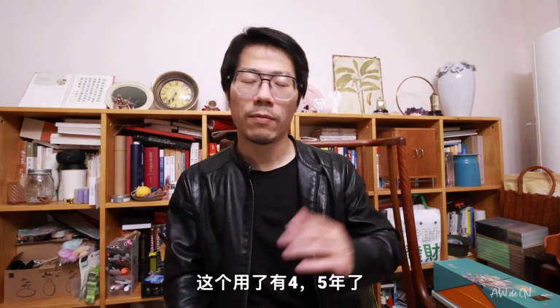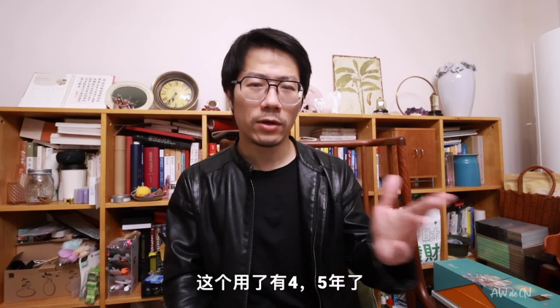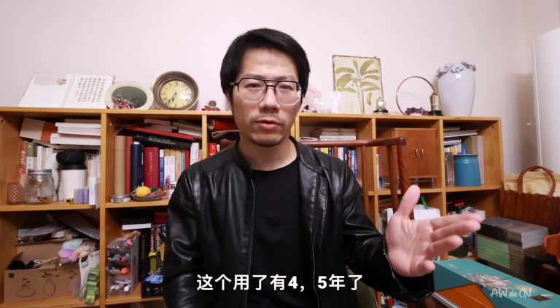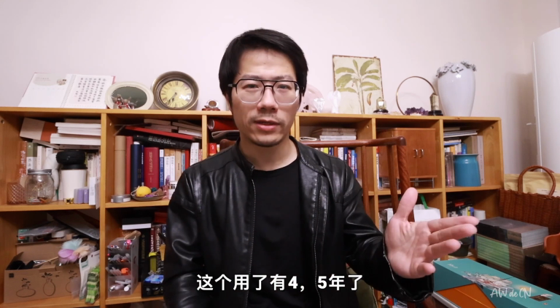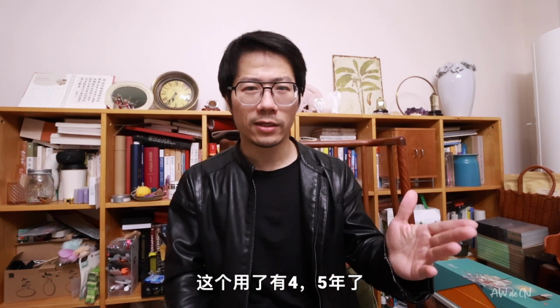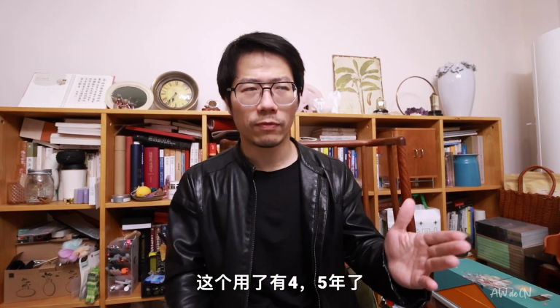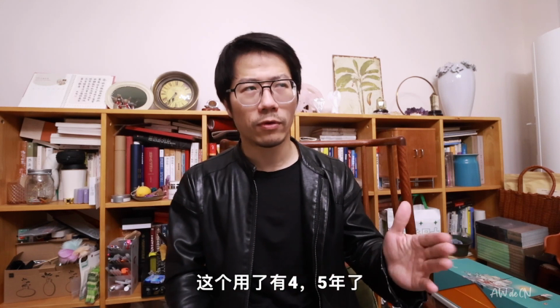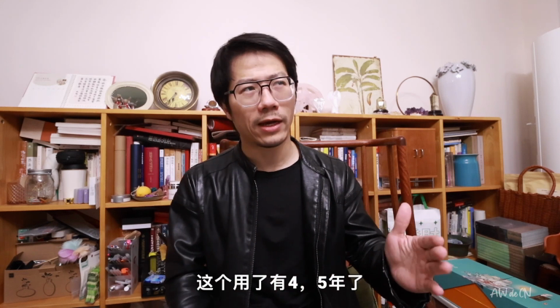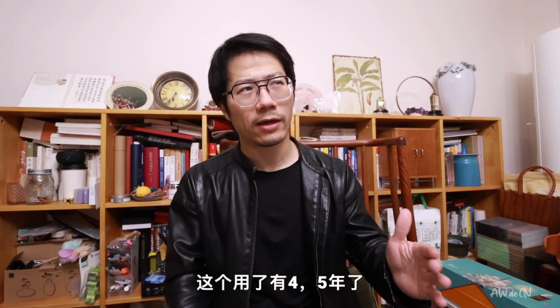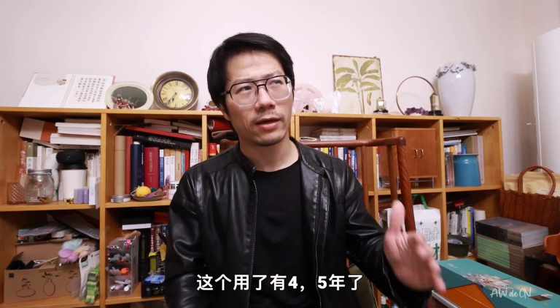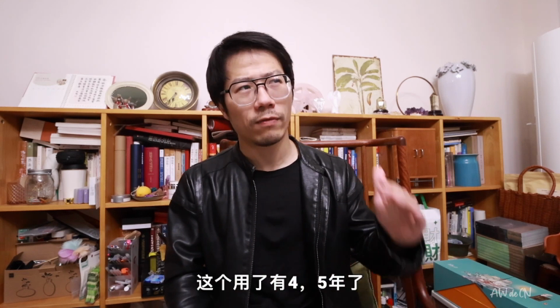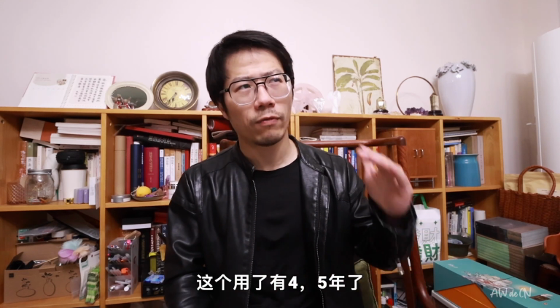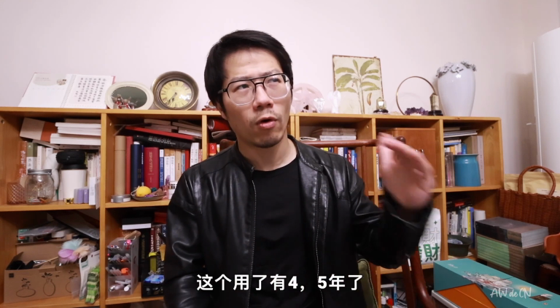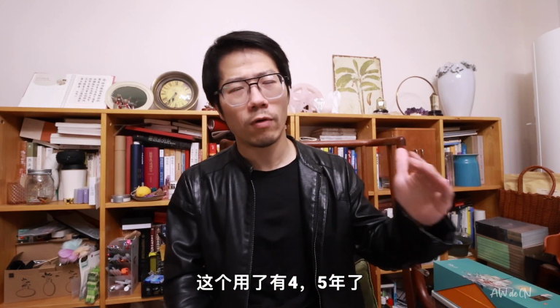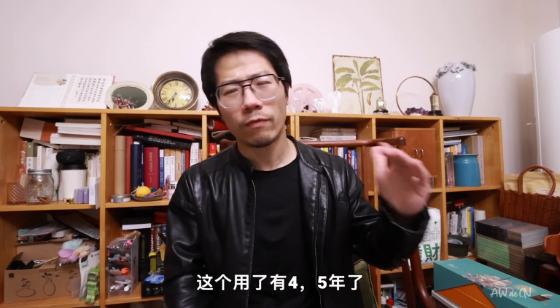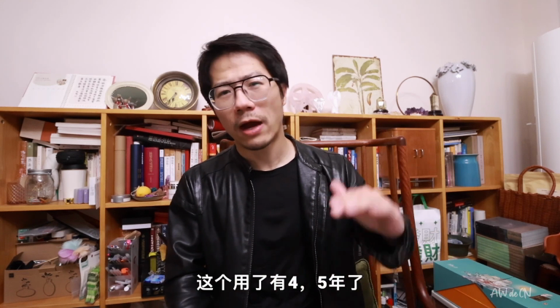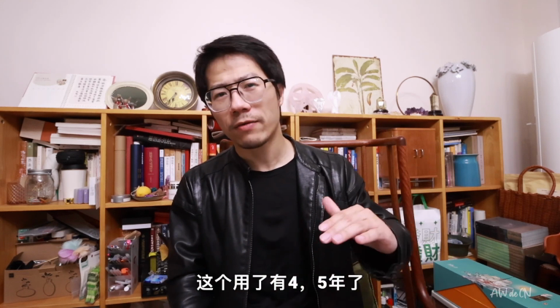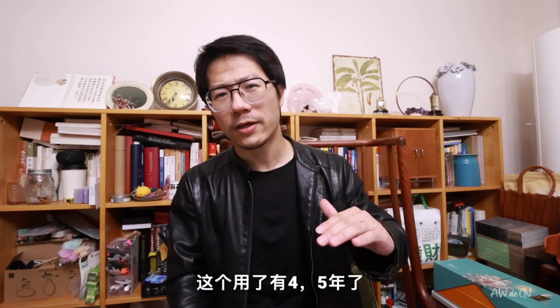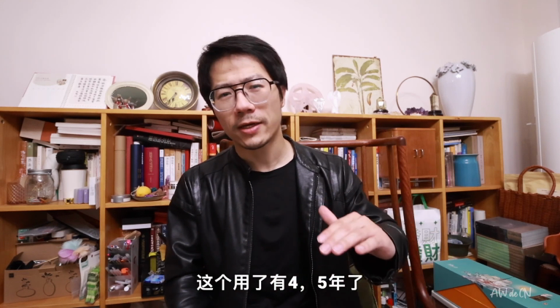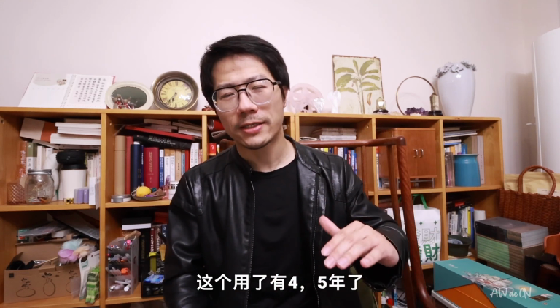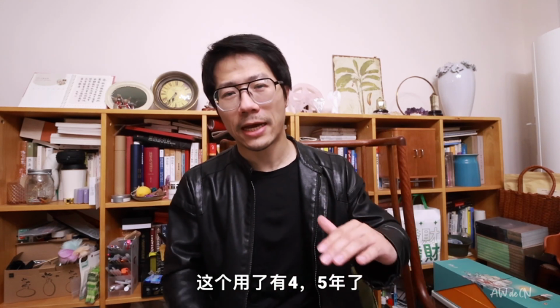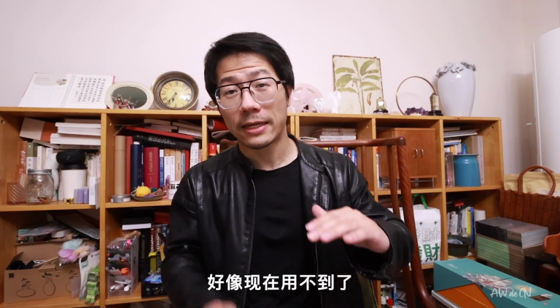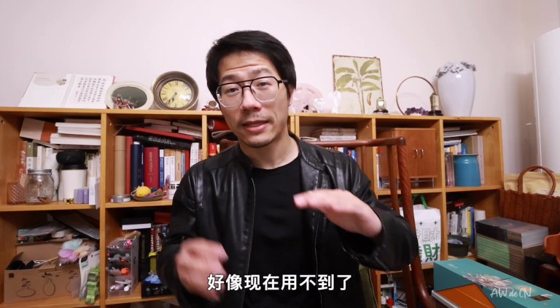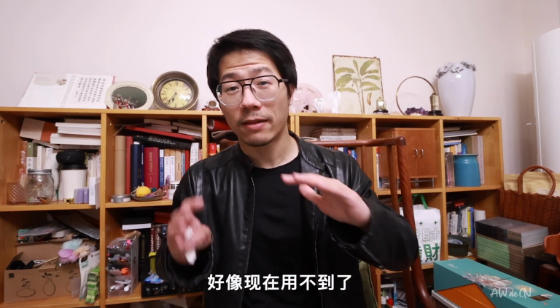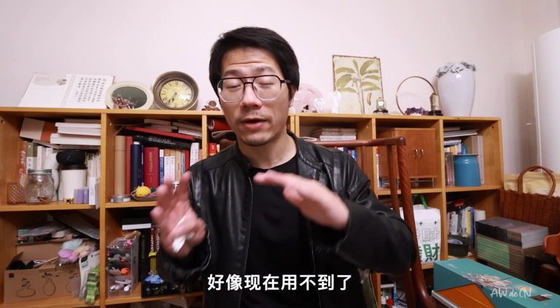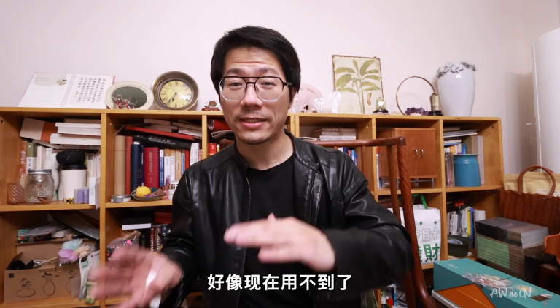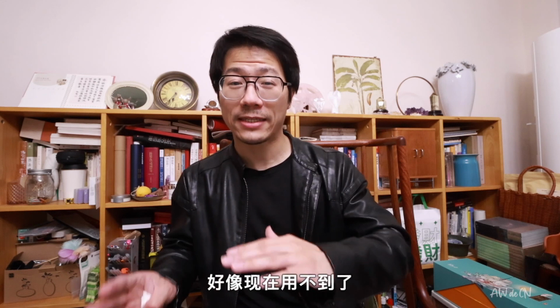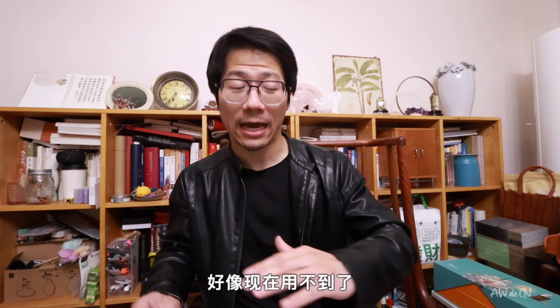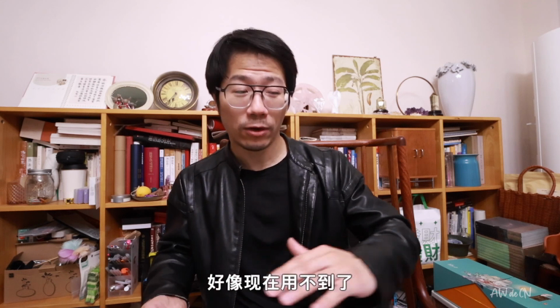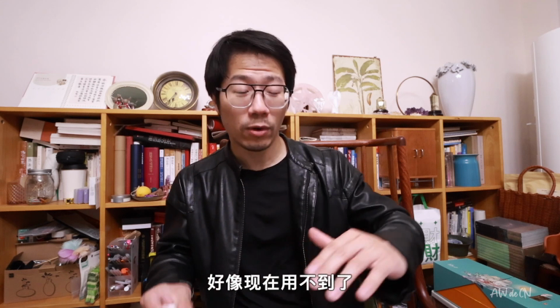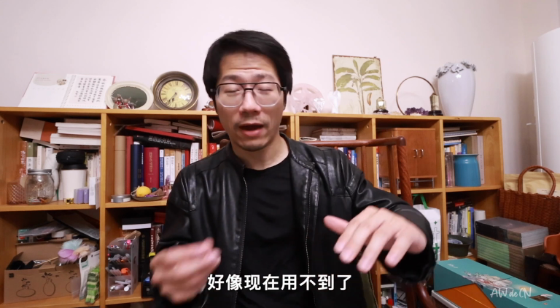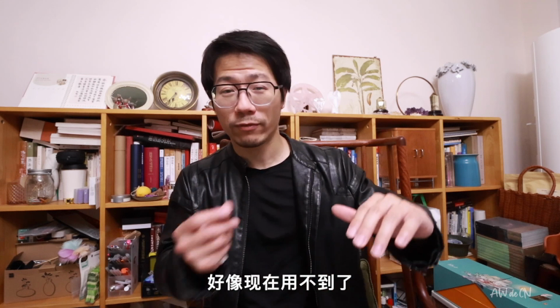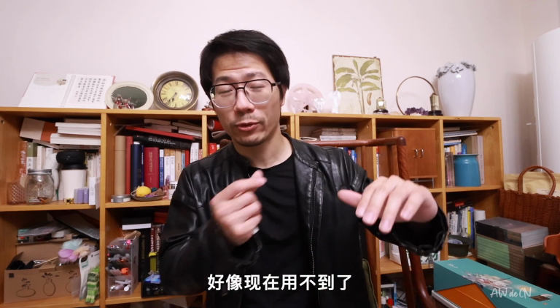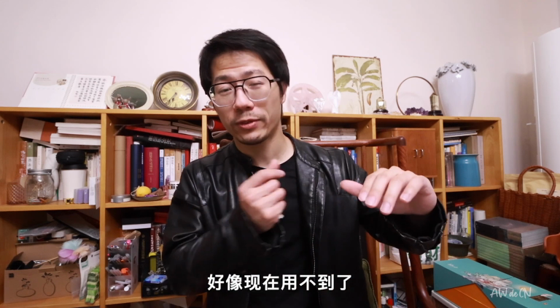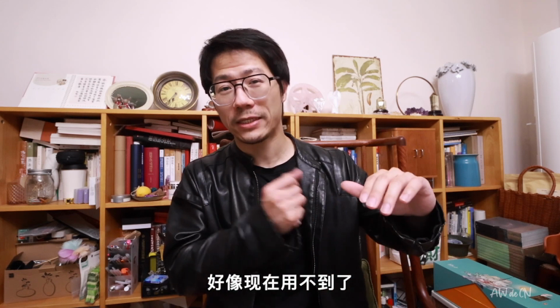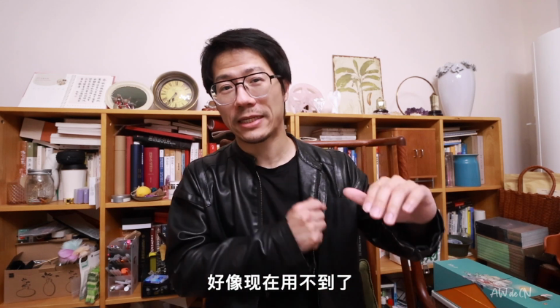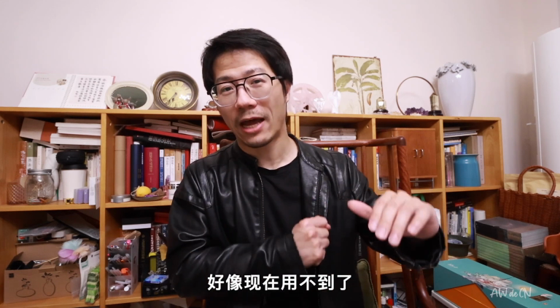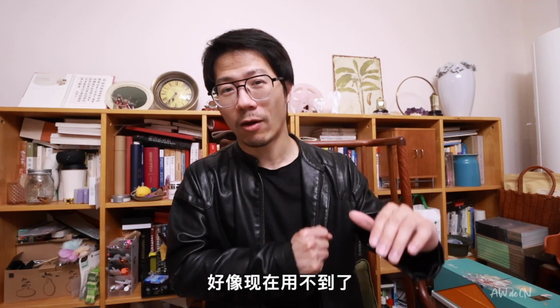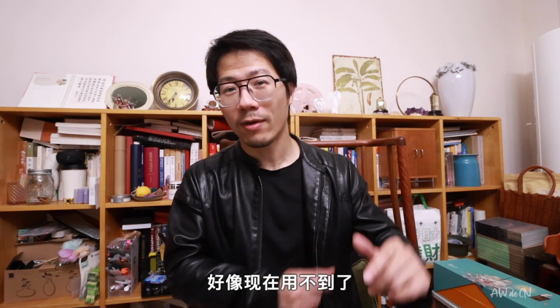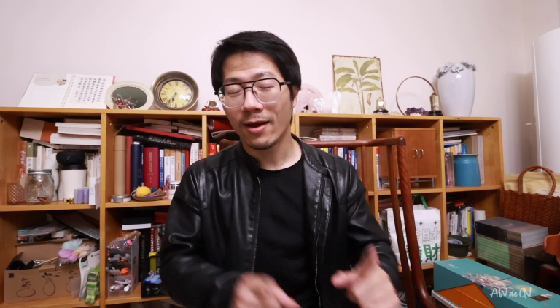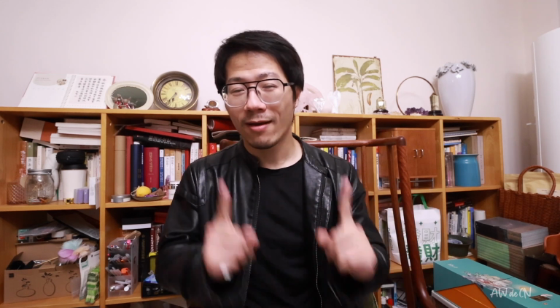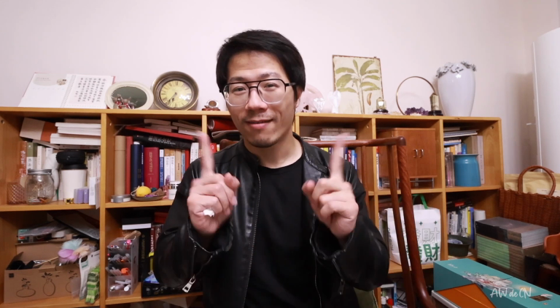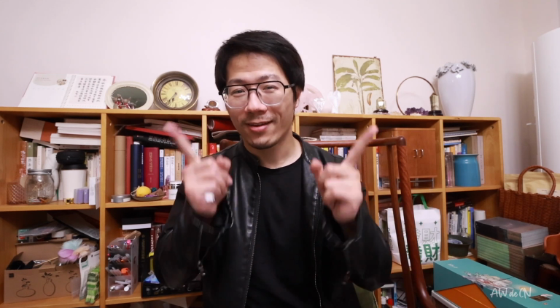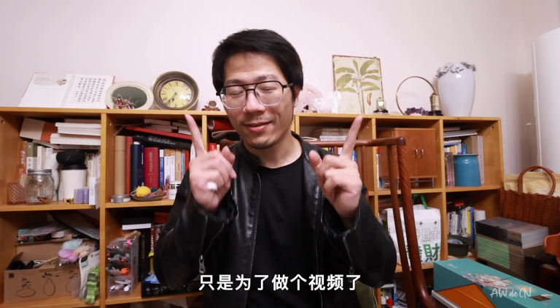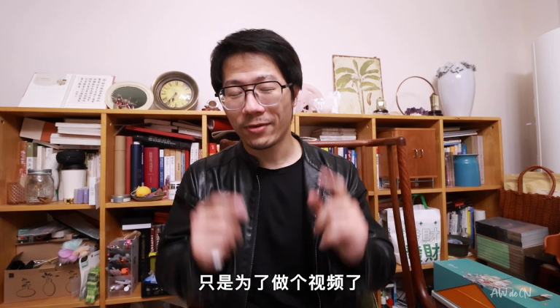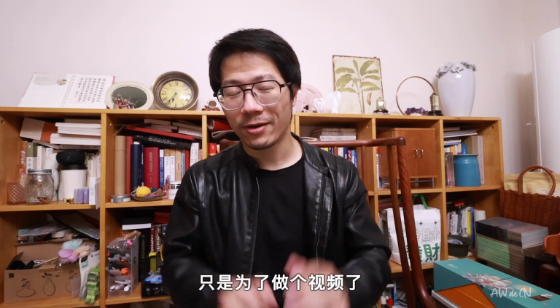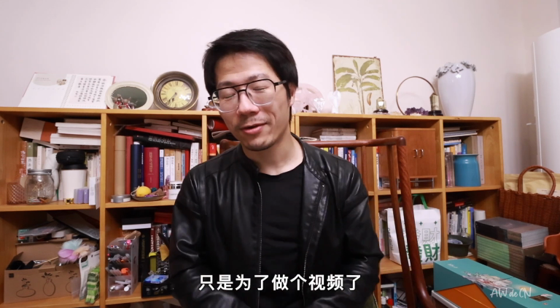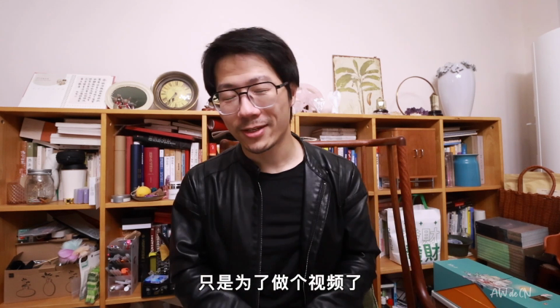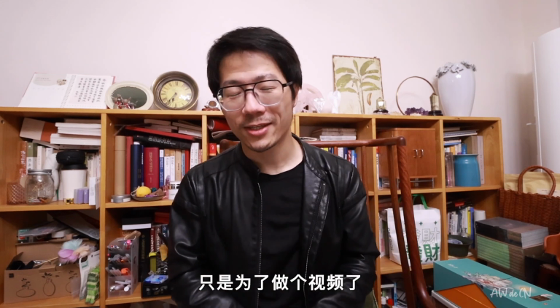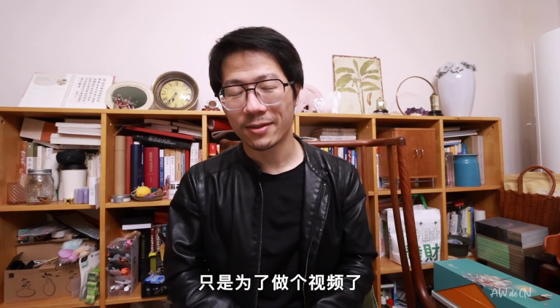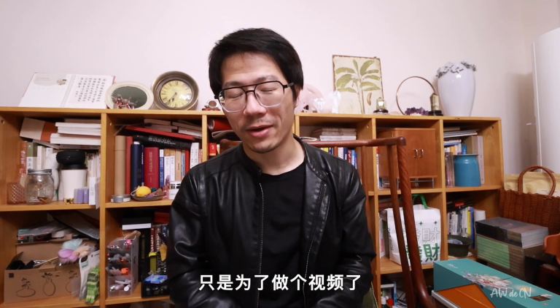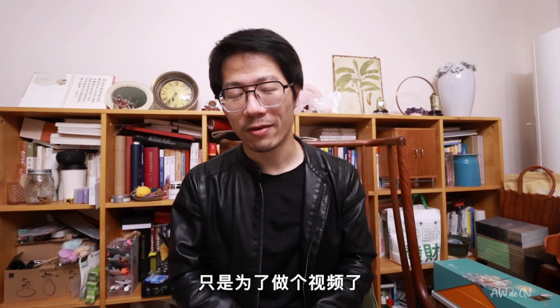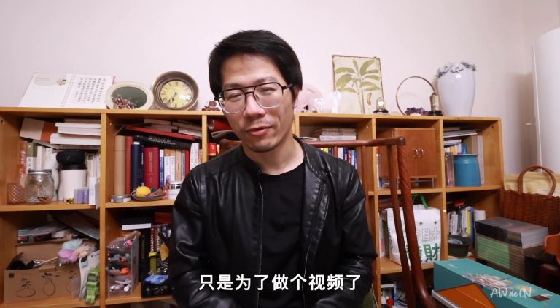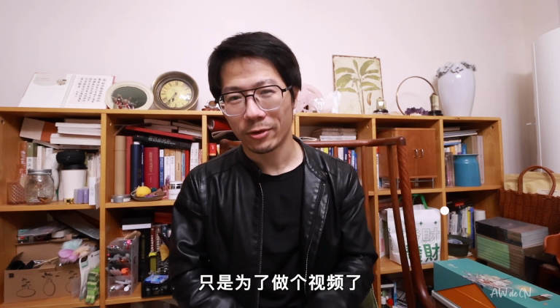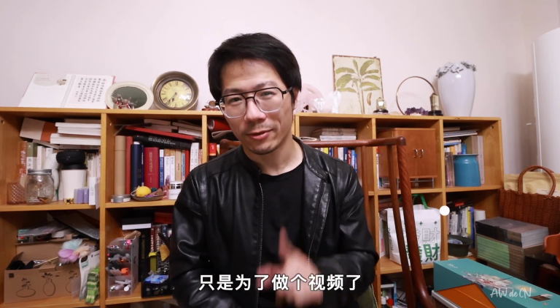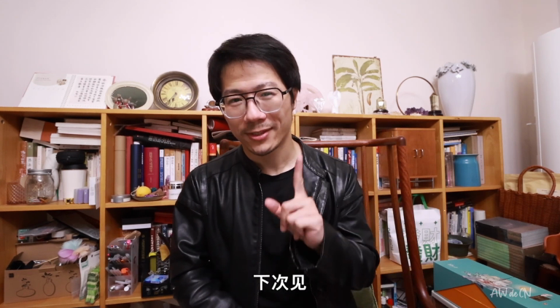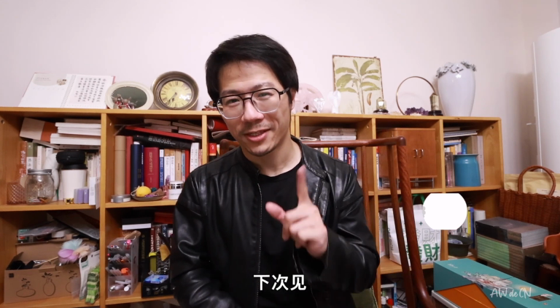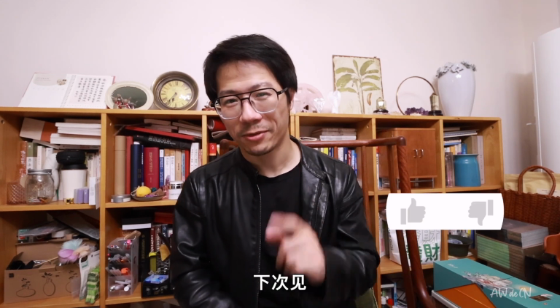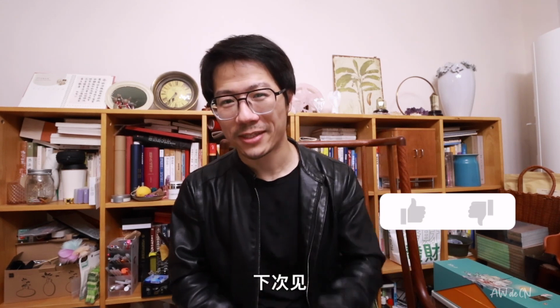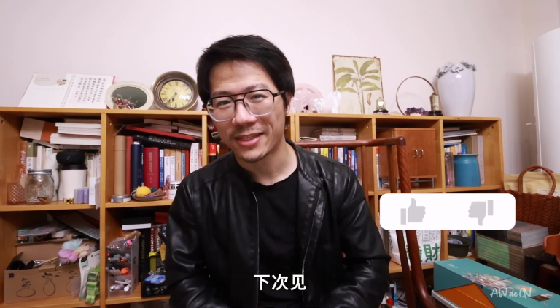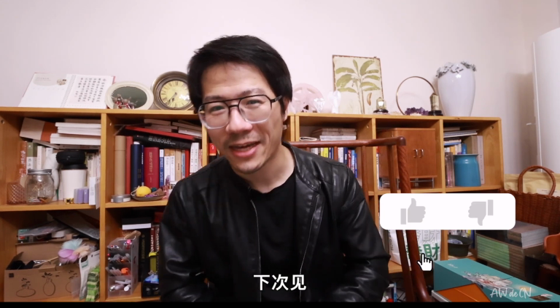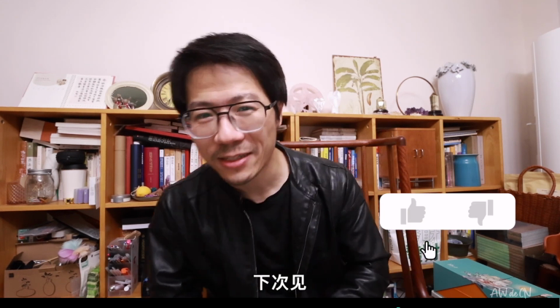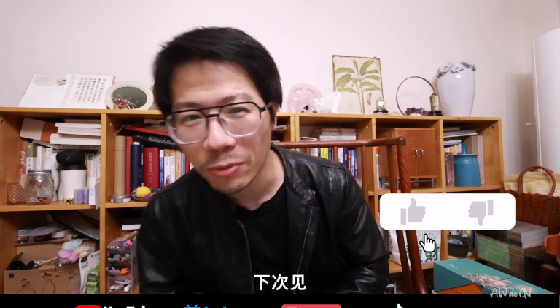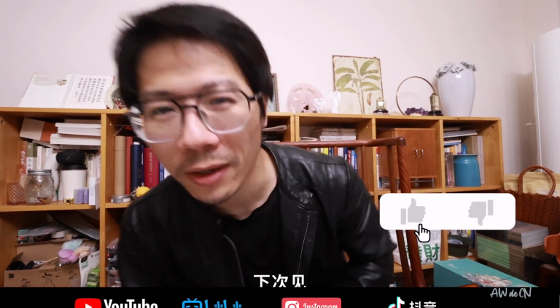I've been using it for like four or five years, and the fact is I don't have to use it now. This video is just made for you. See you in the next one.